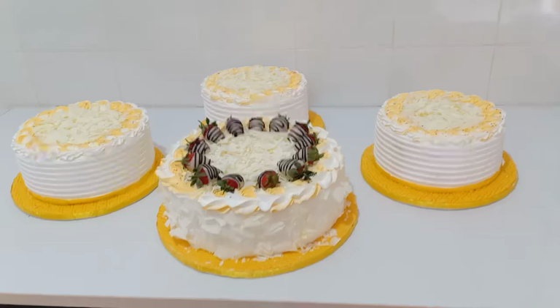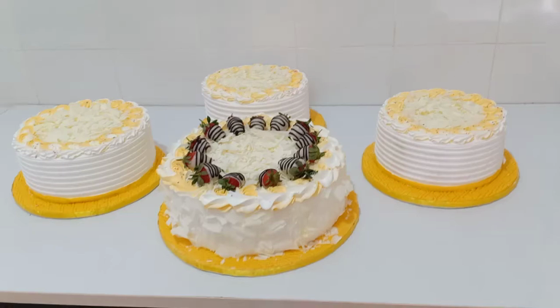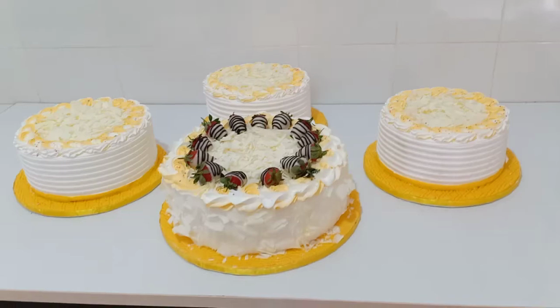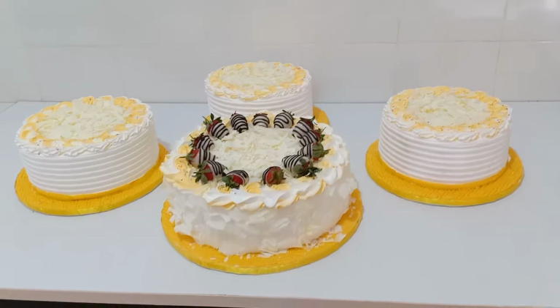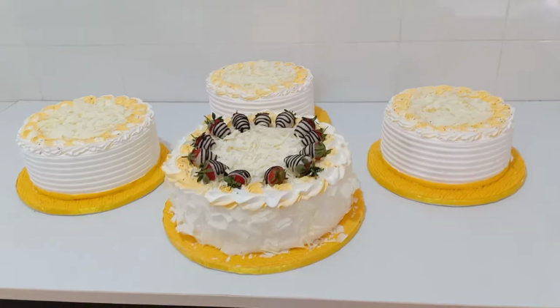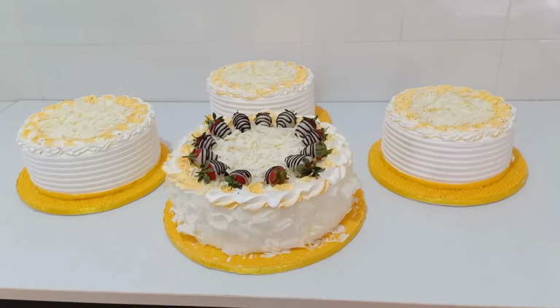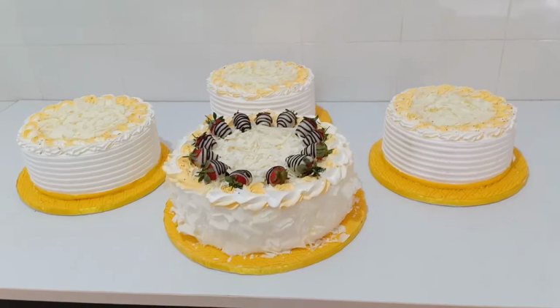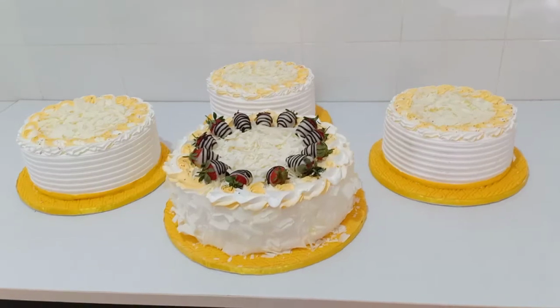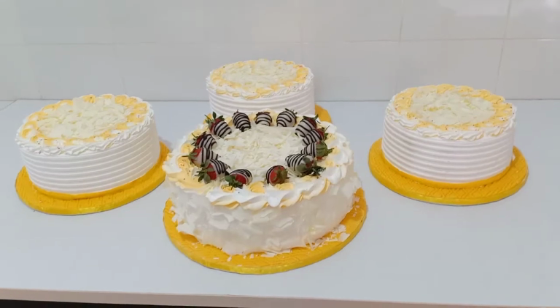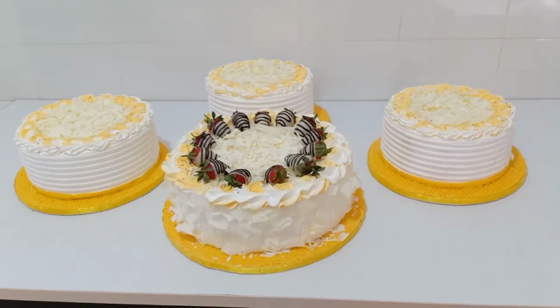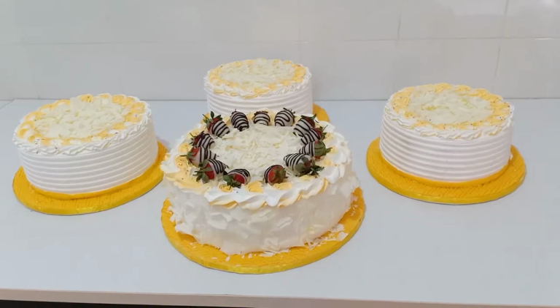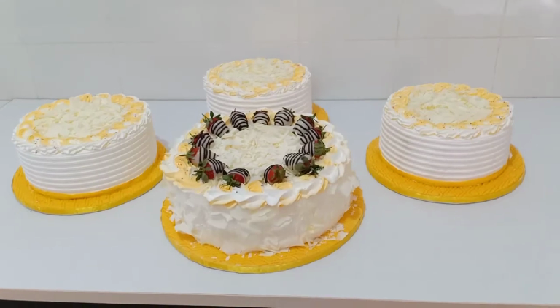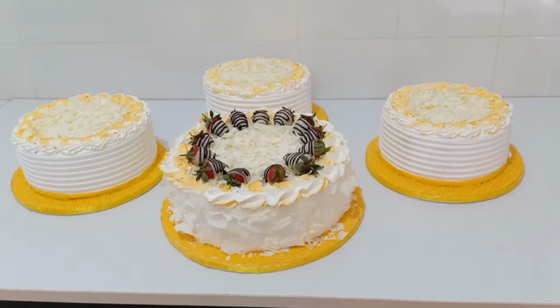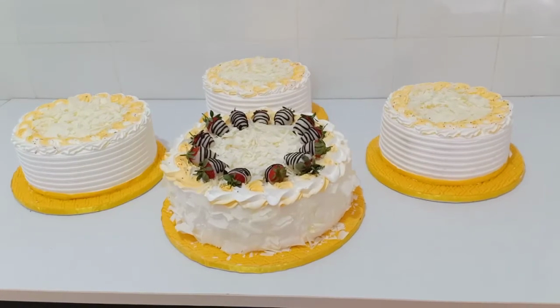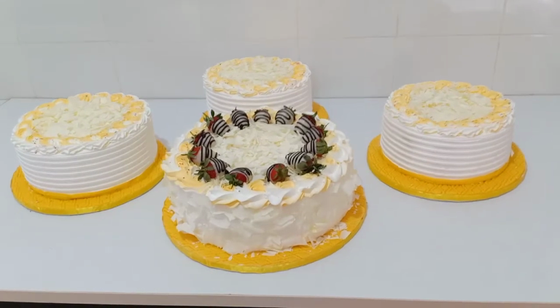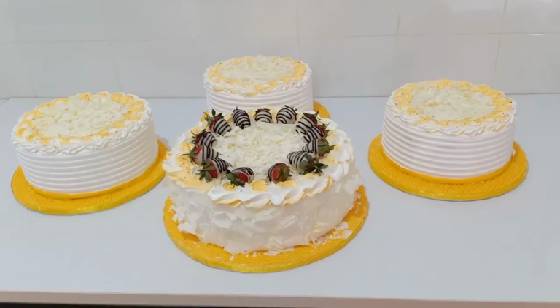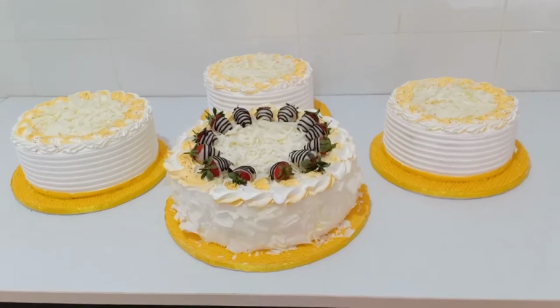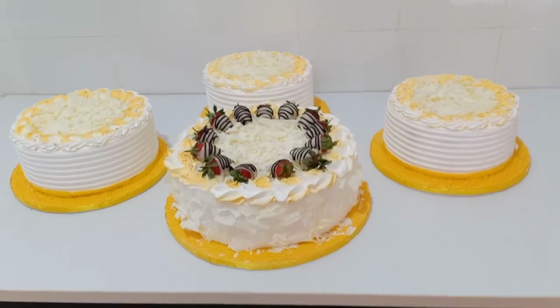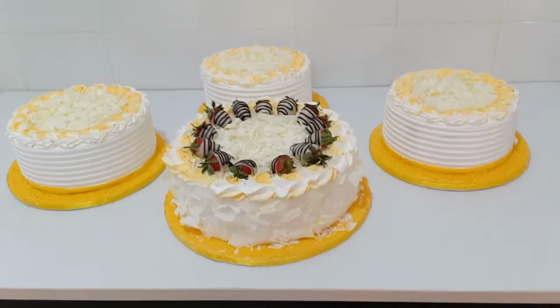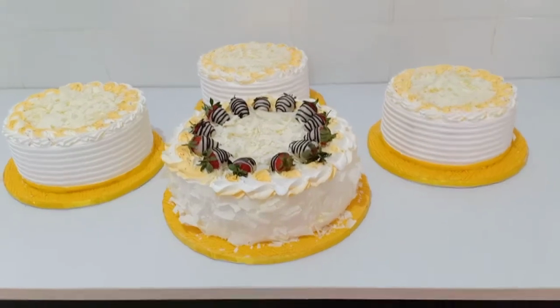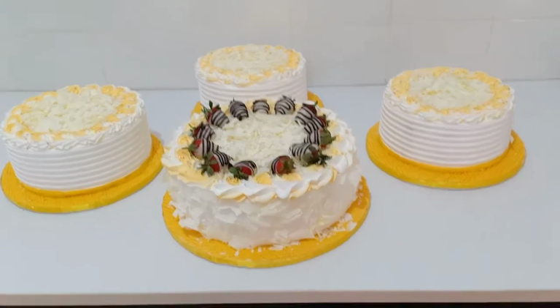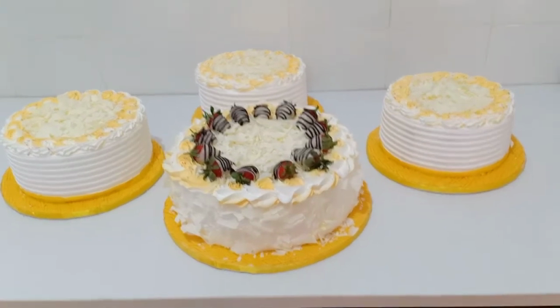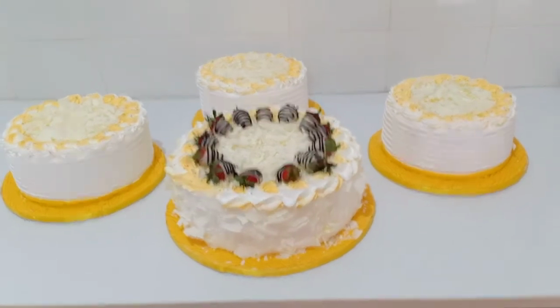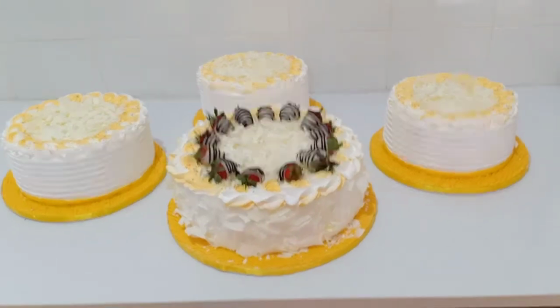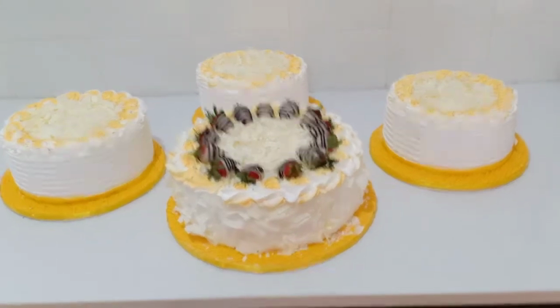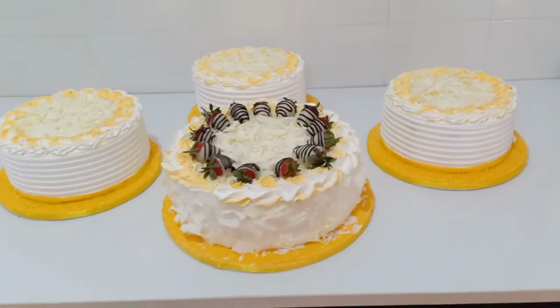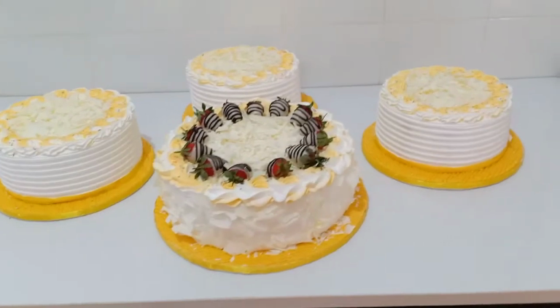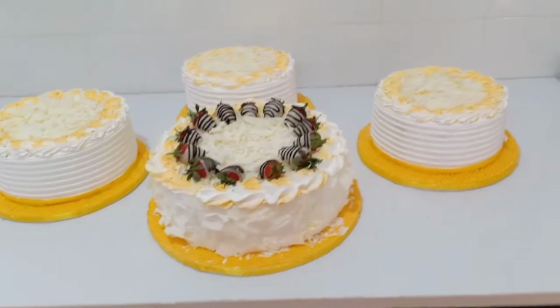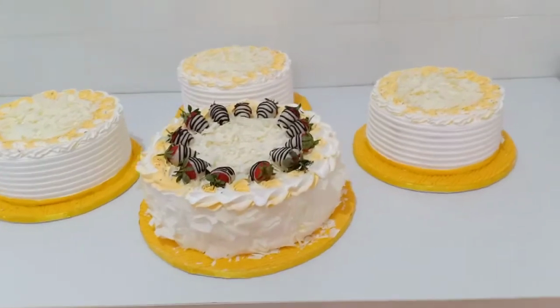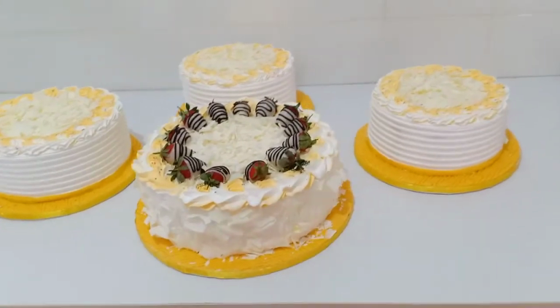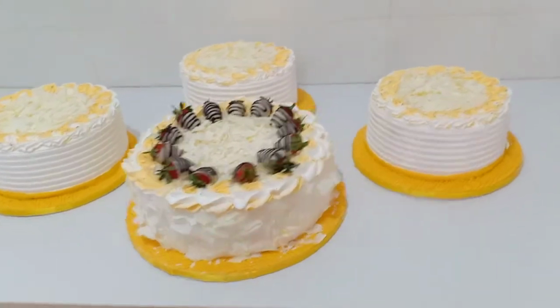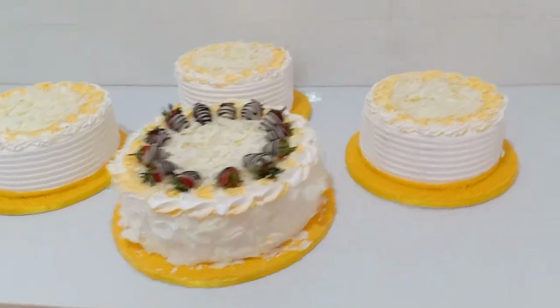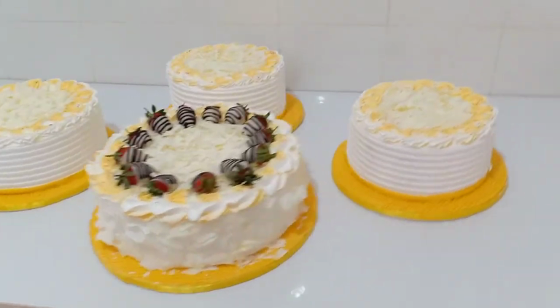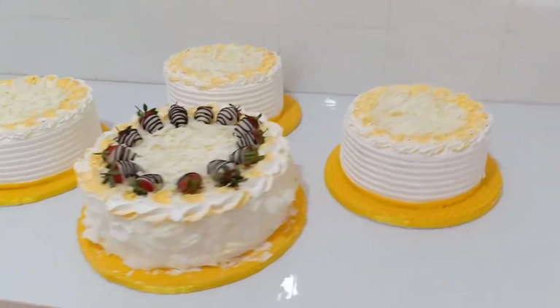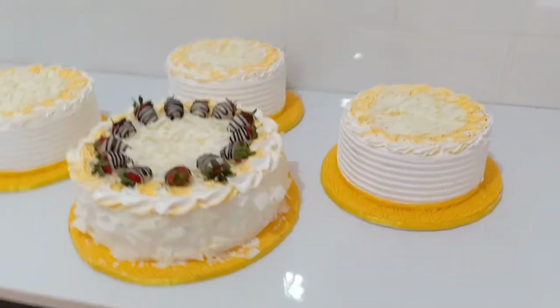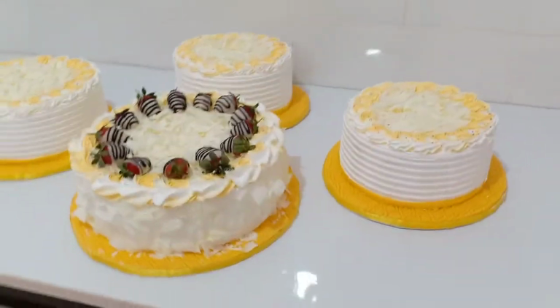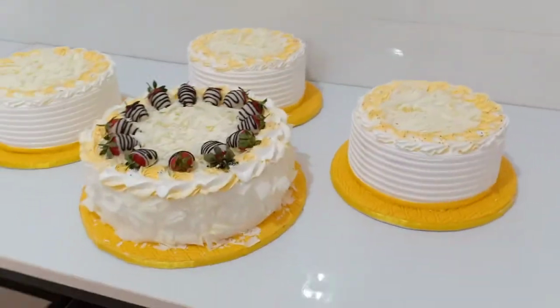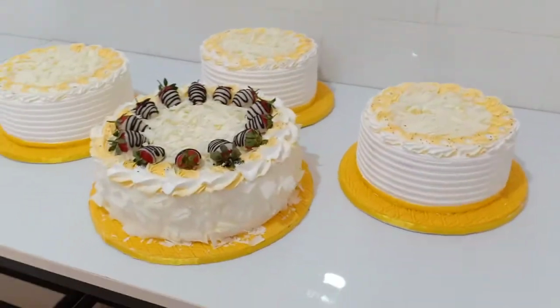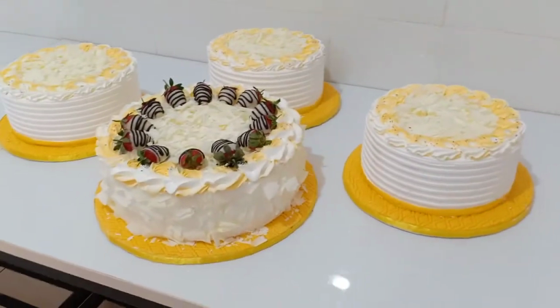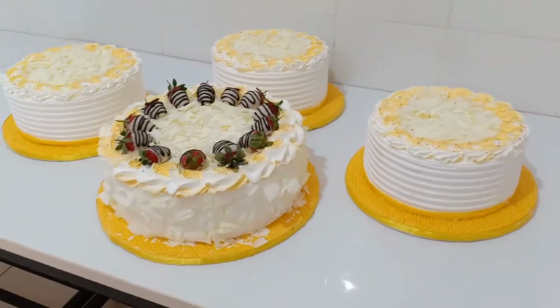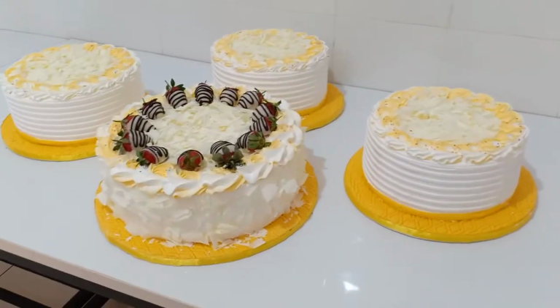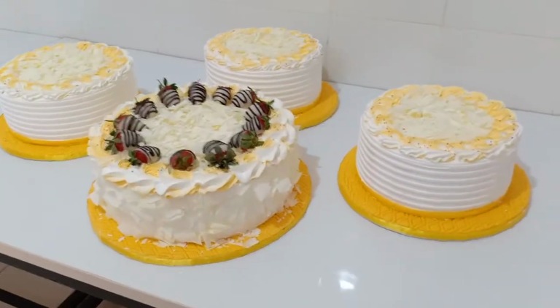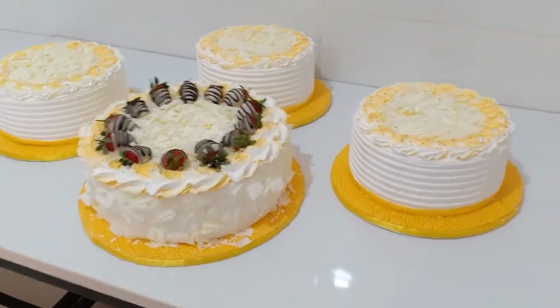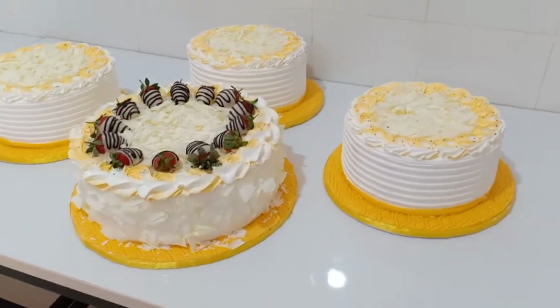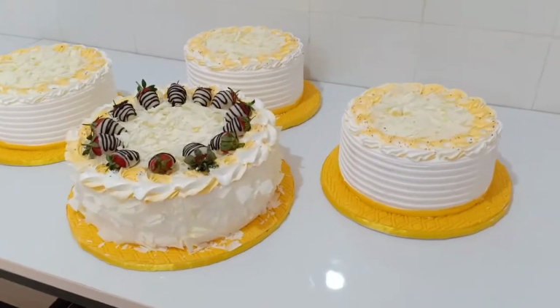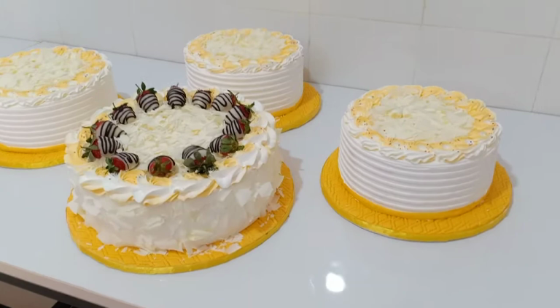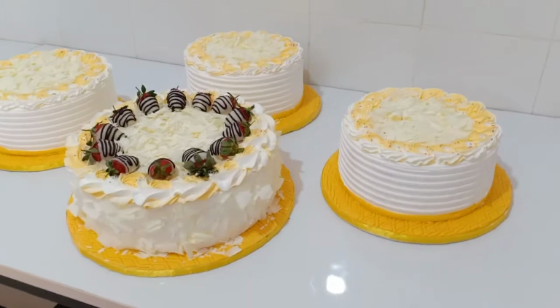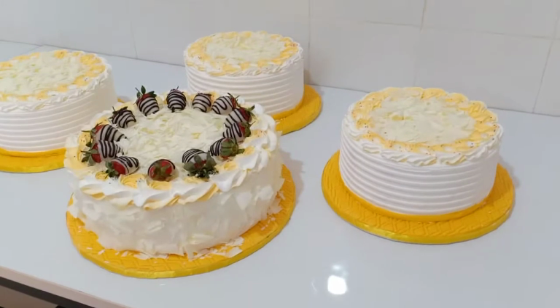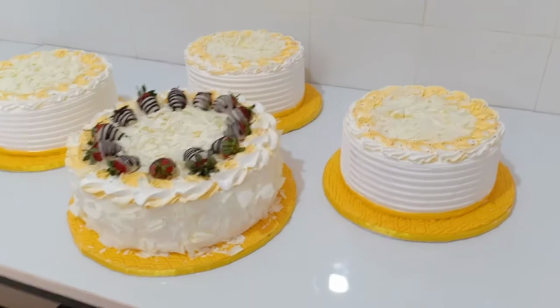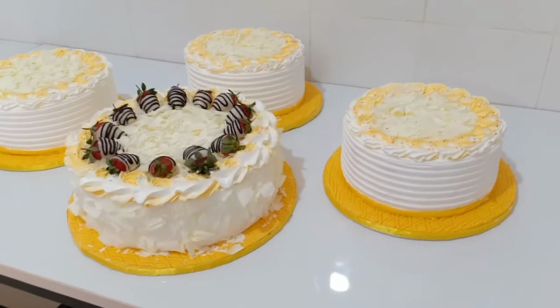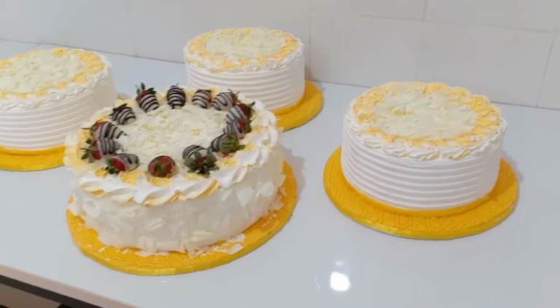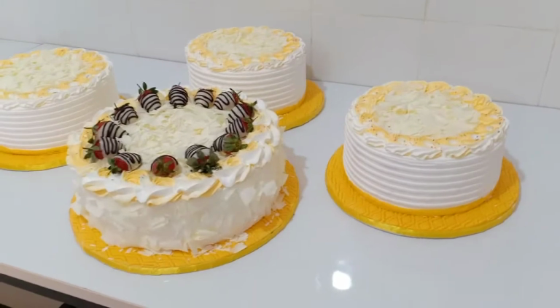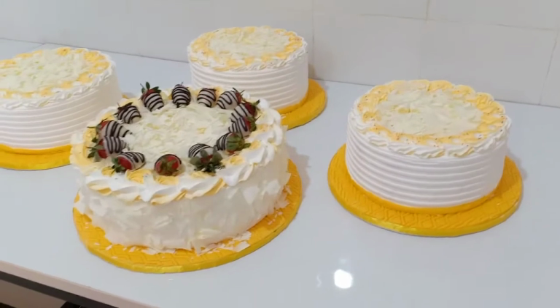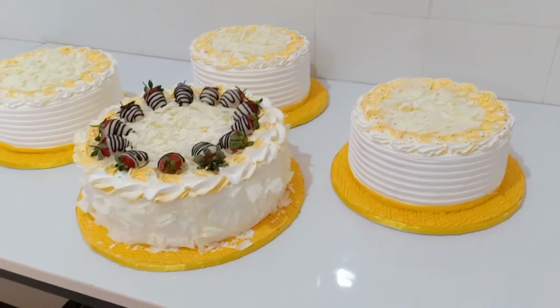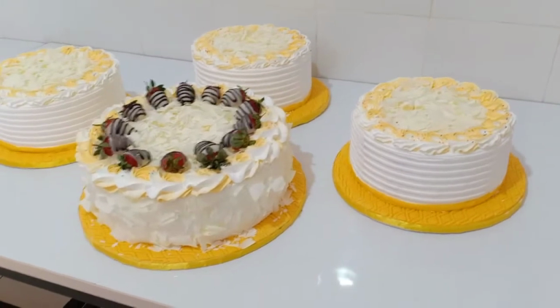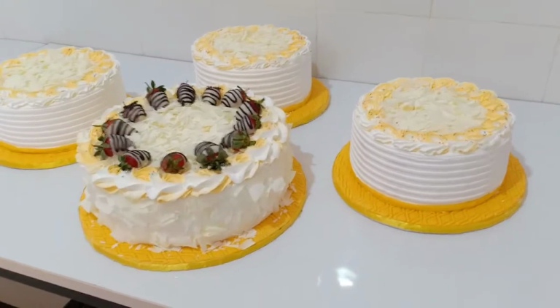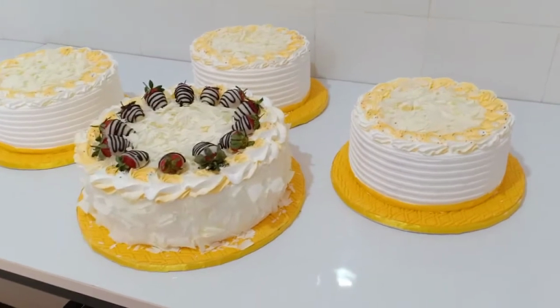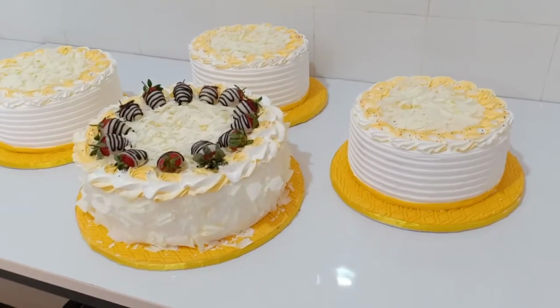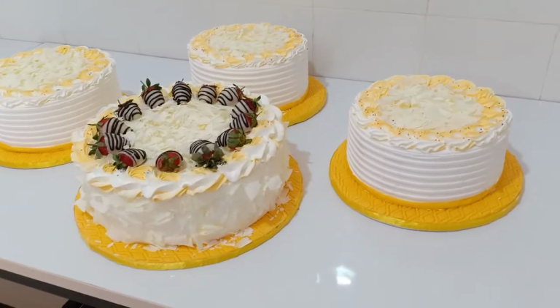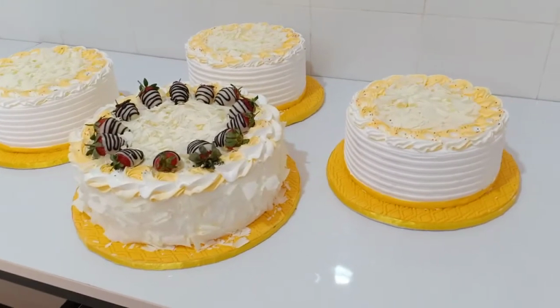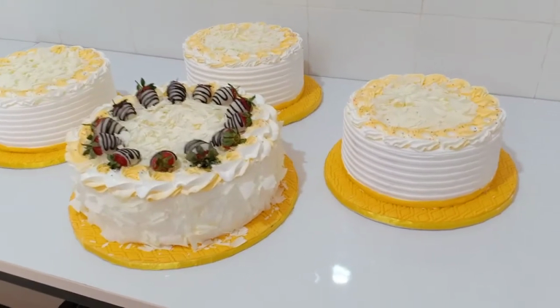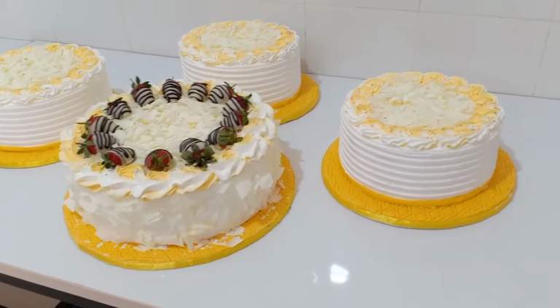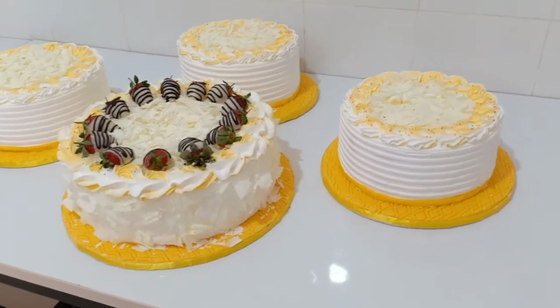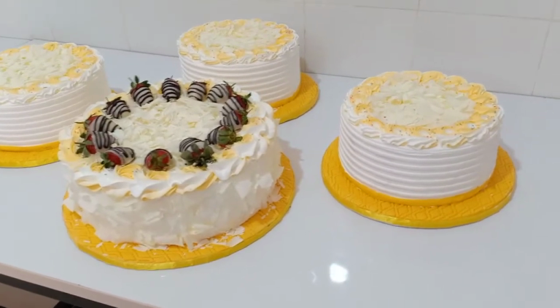Hey, this is Leon Terry of Tehillah Cakes. I've decided to show you this simple wedding cake that I've just finished decorating.